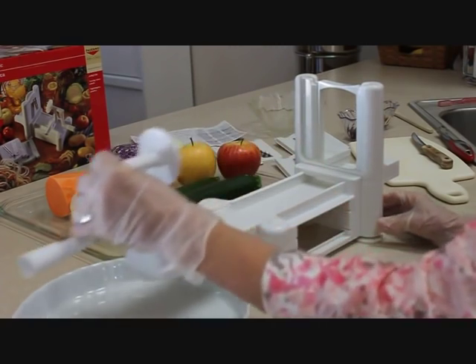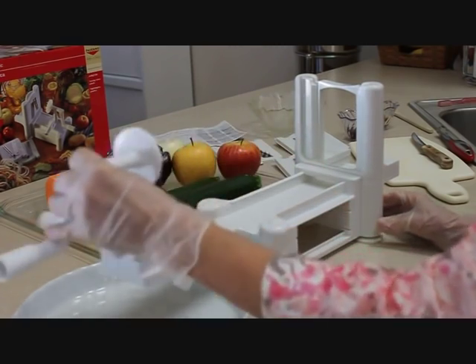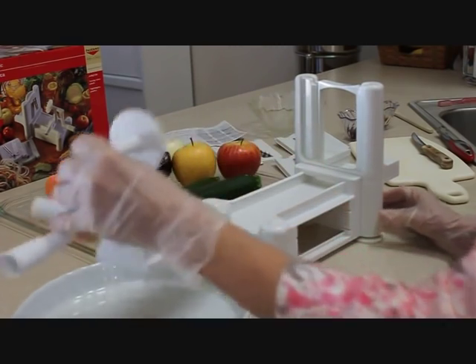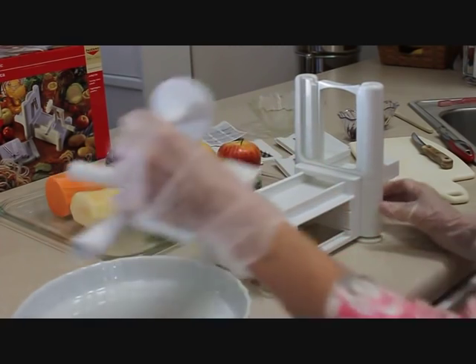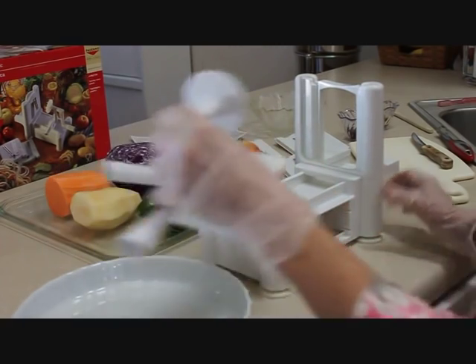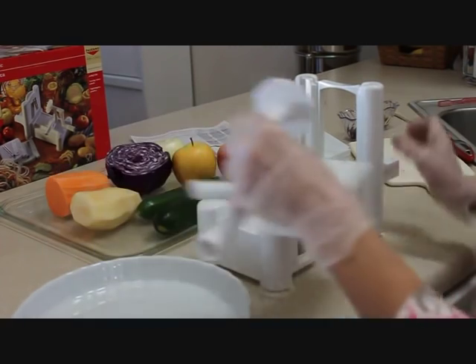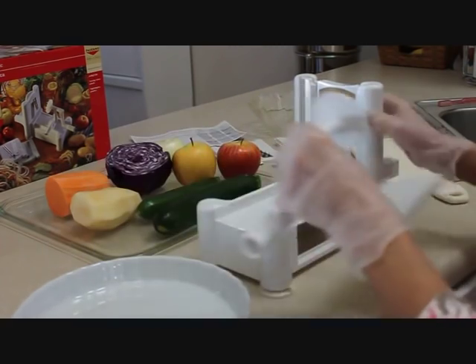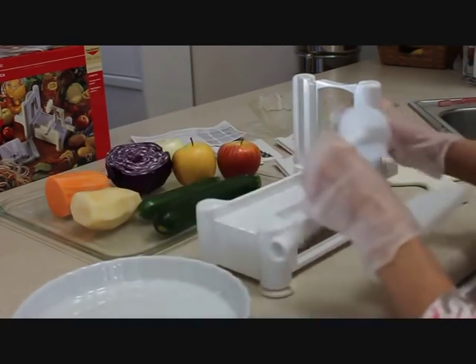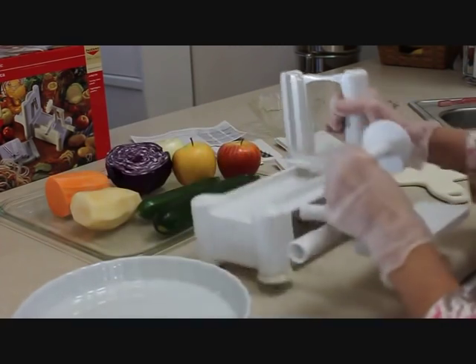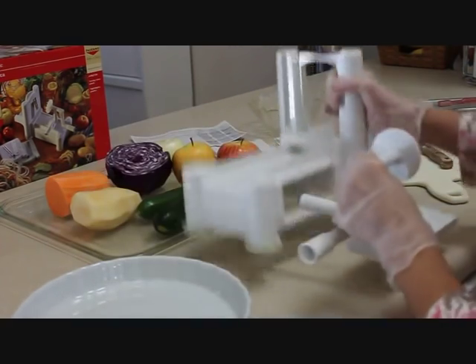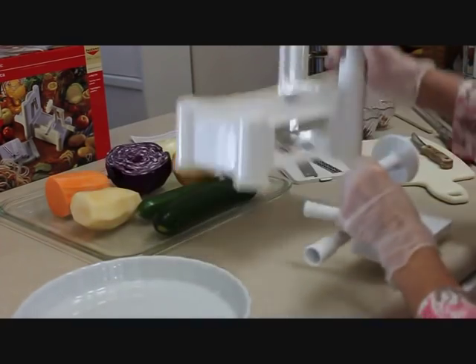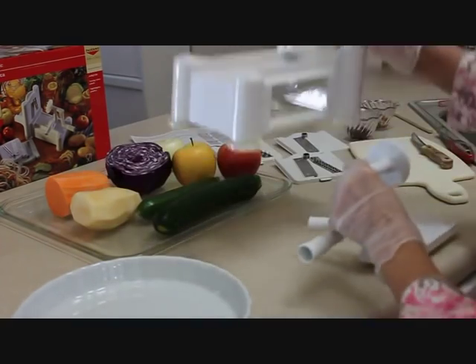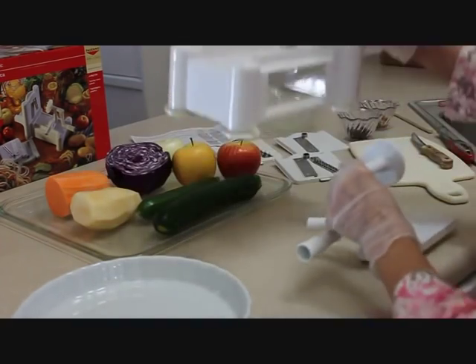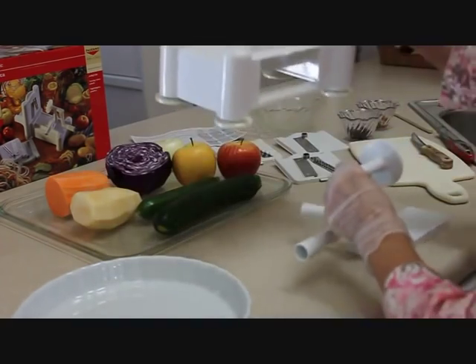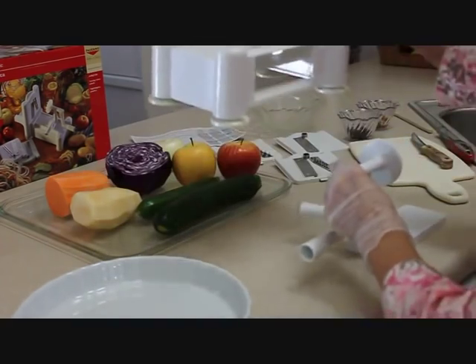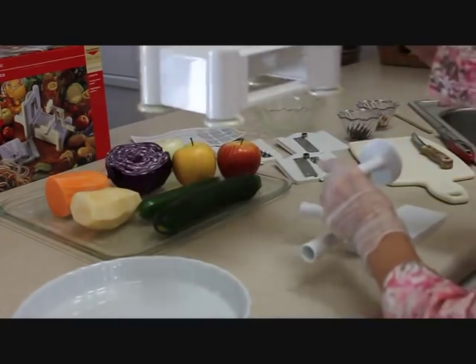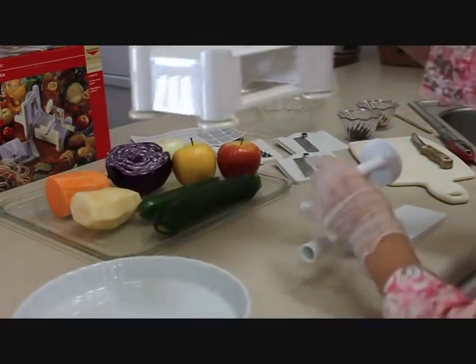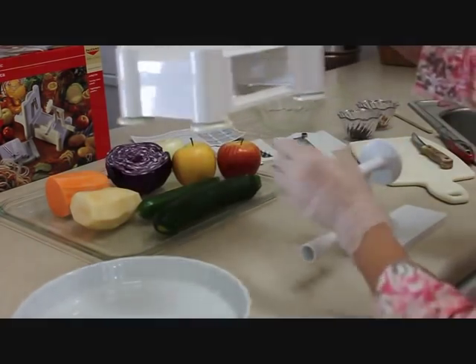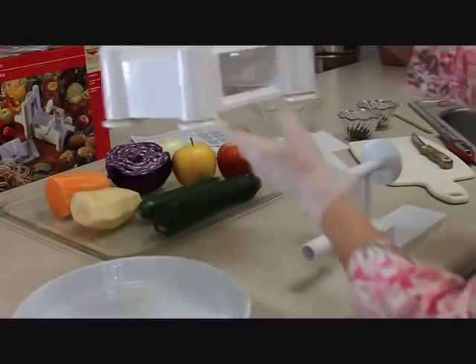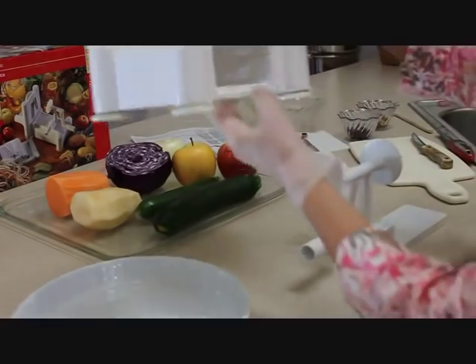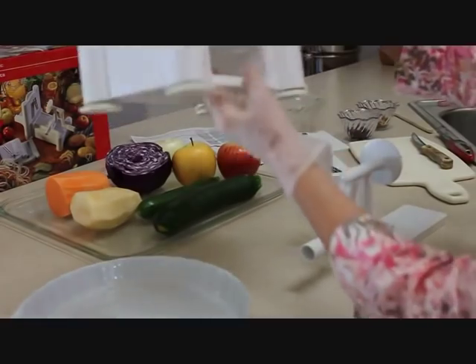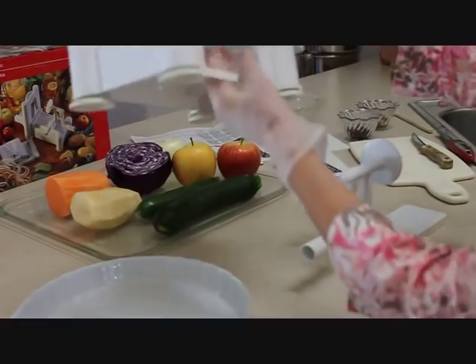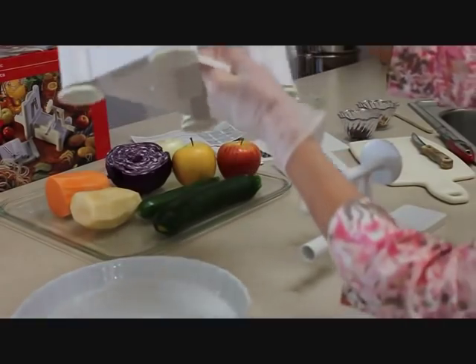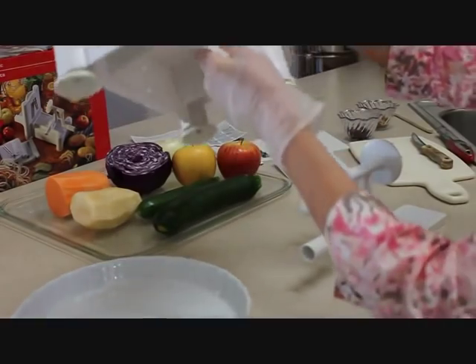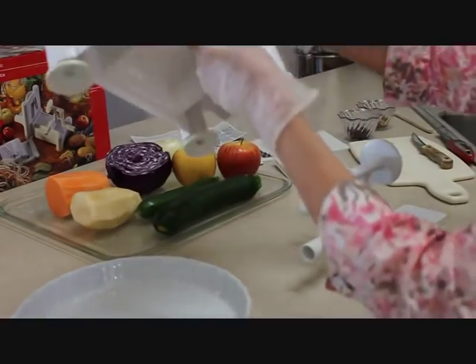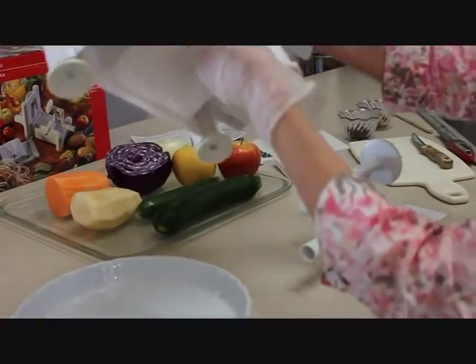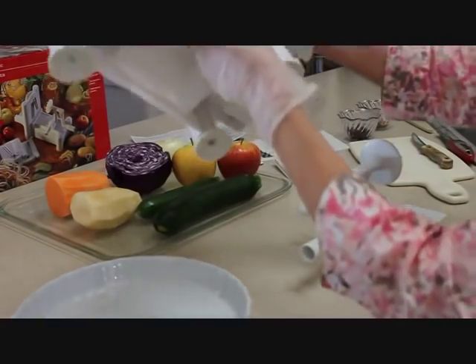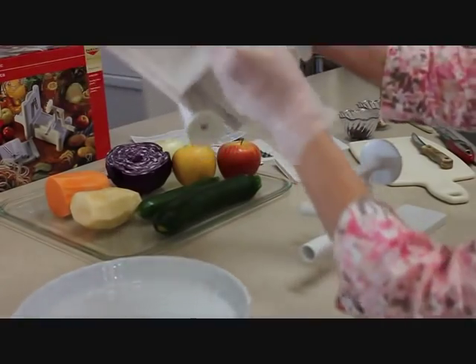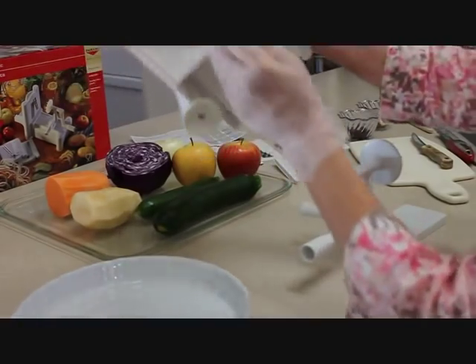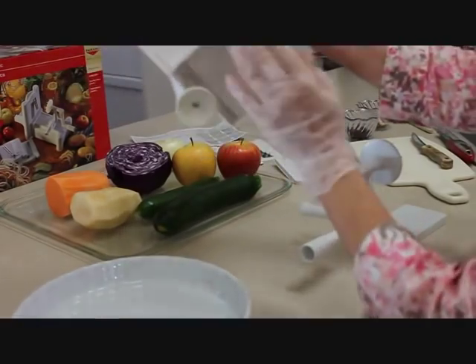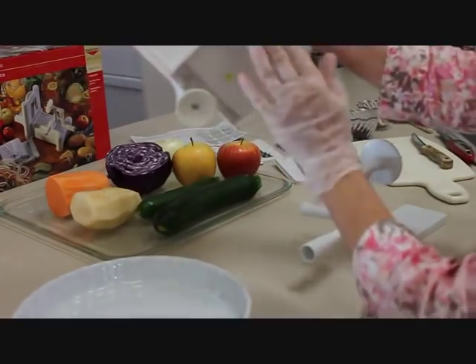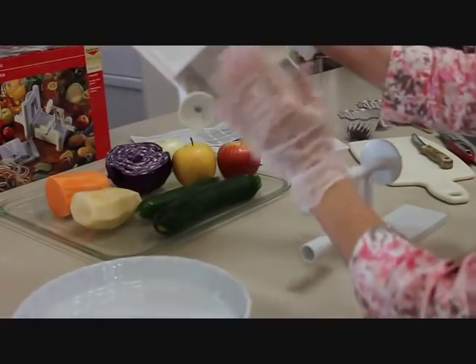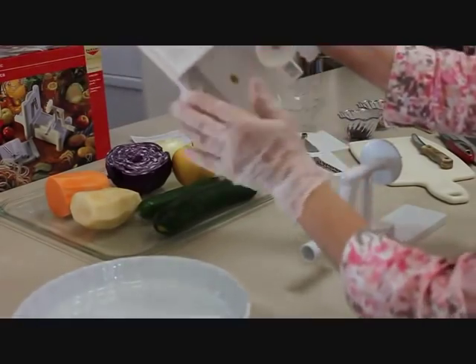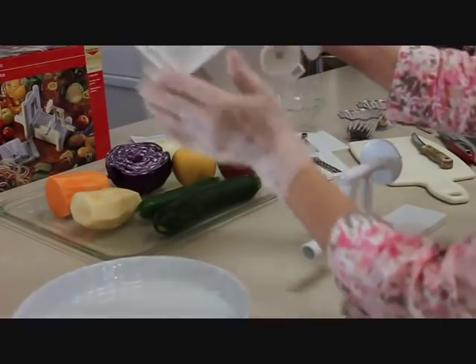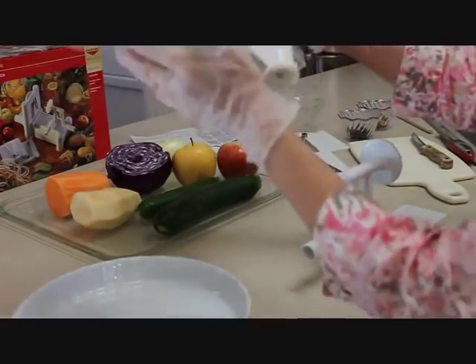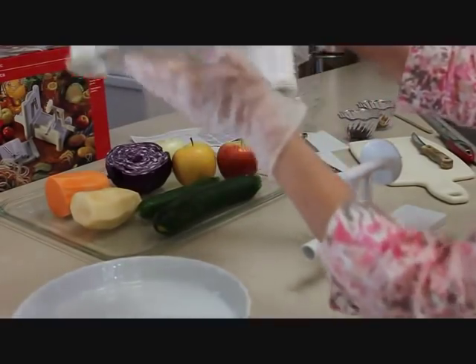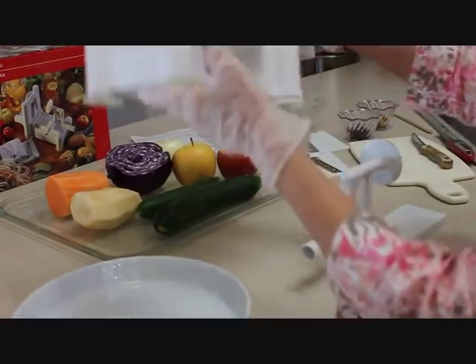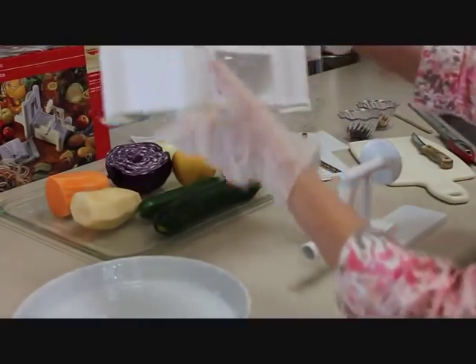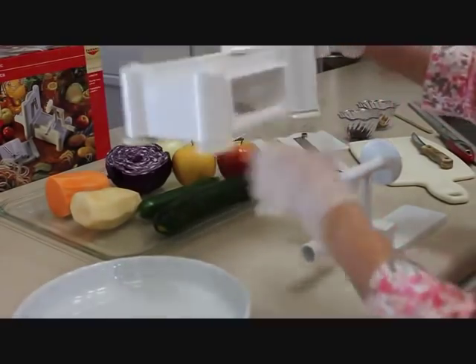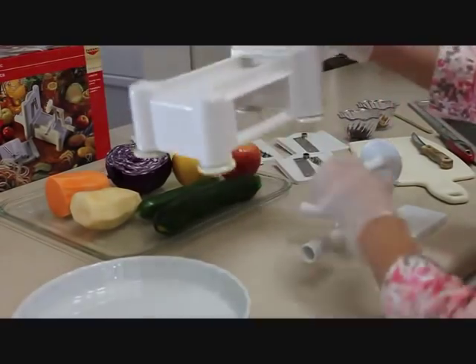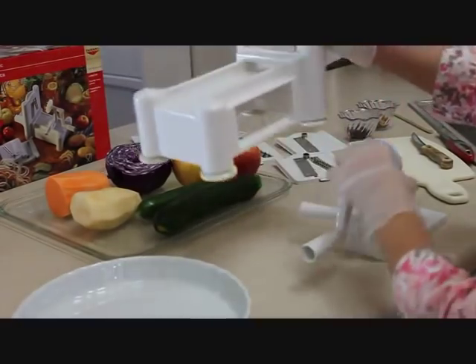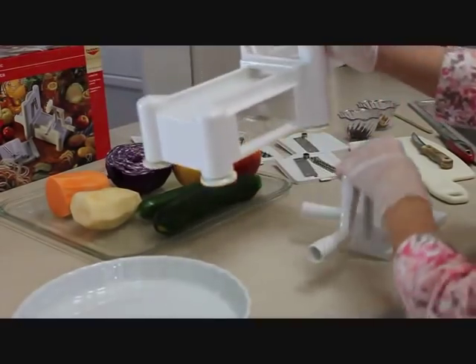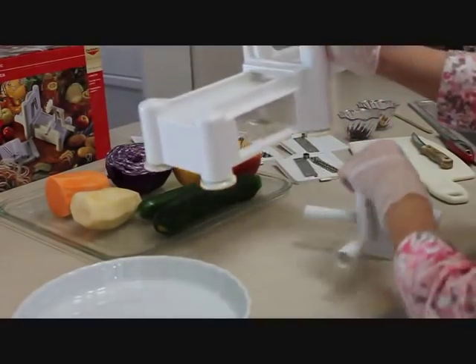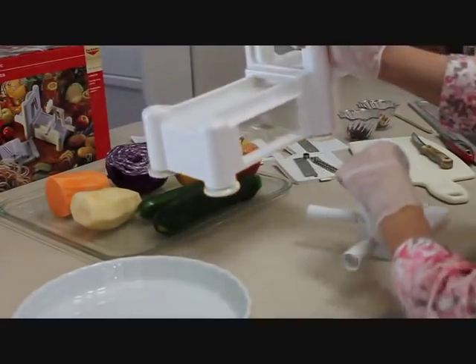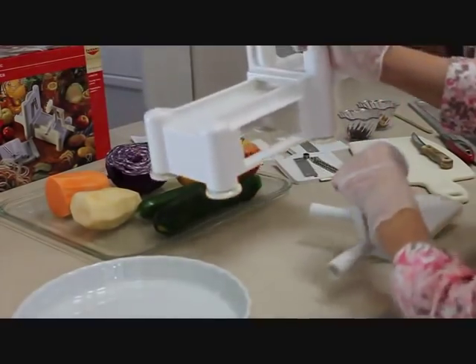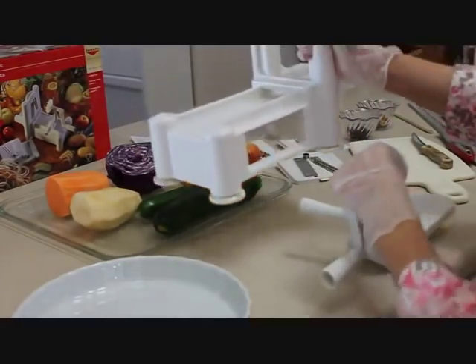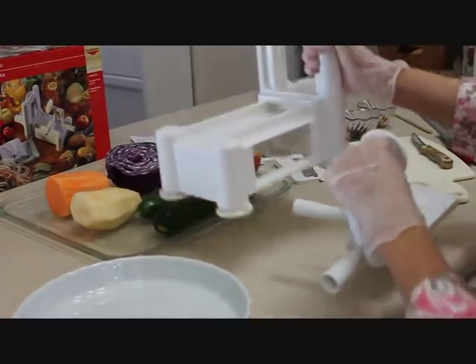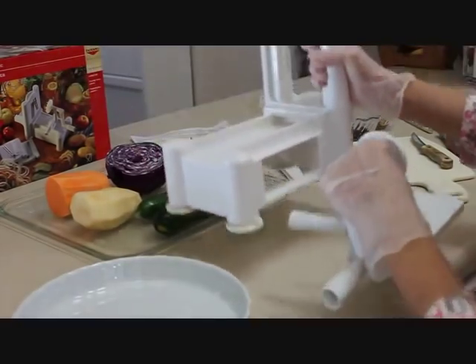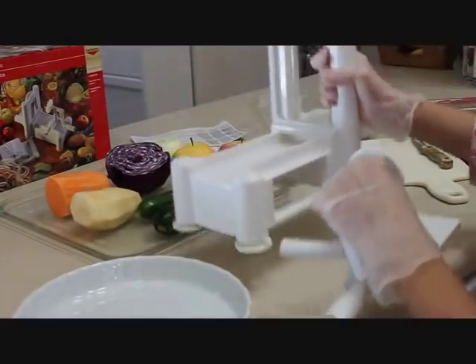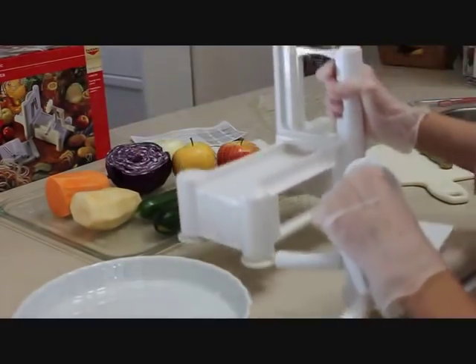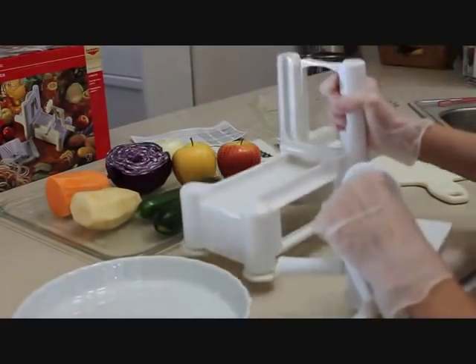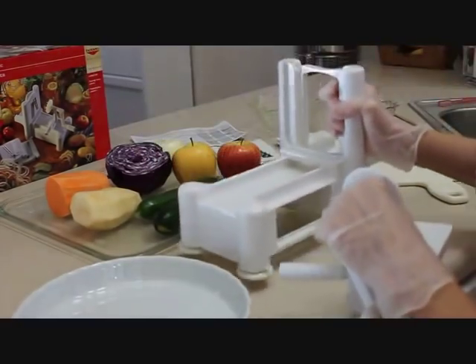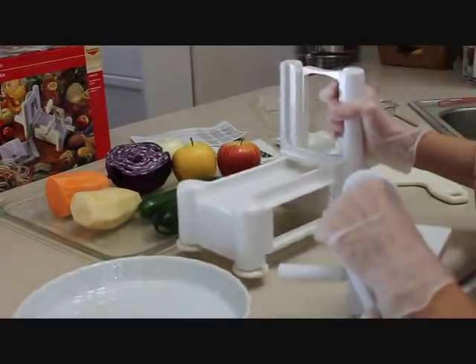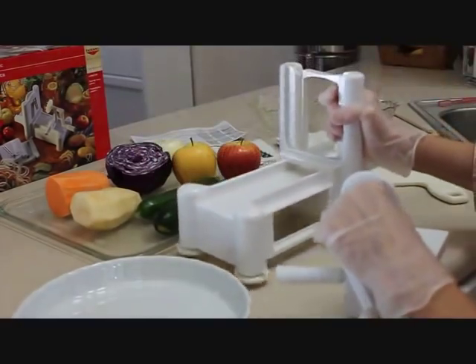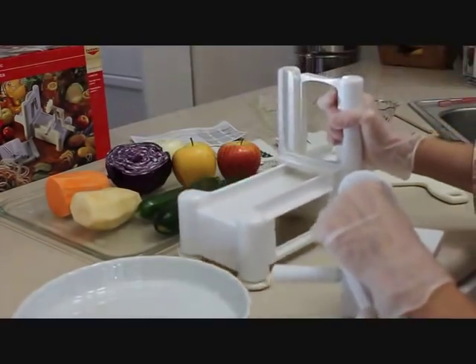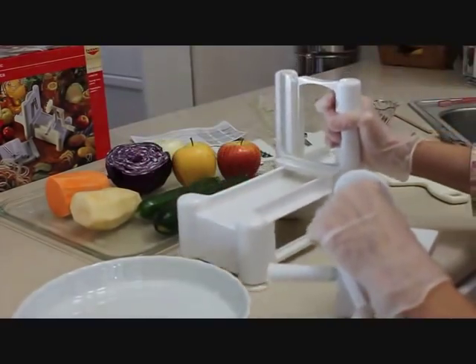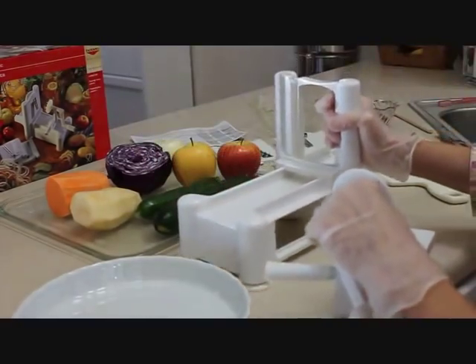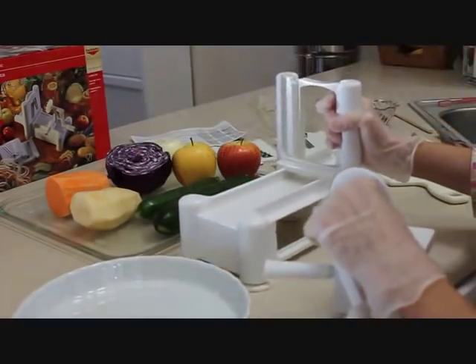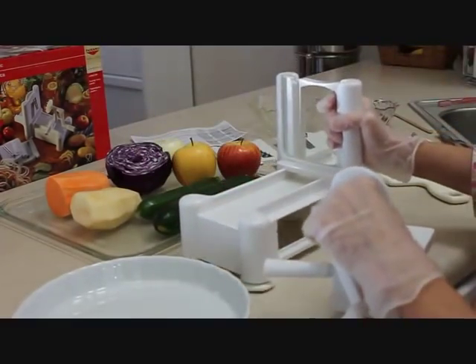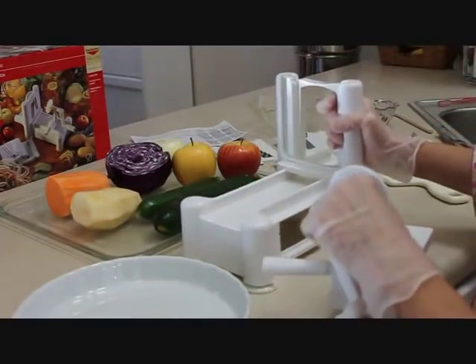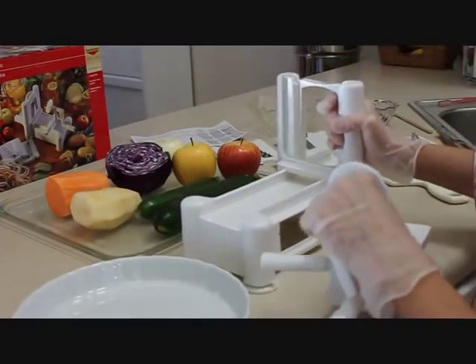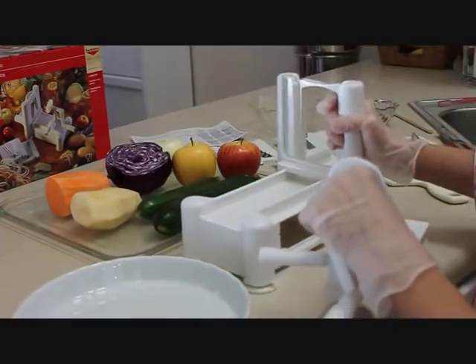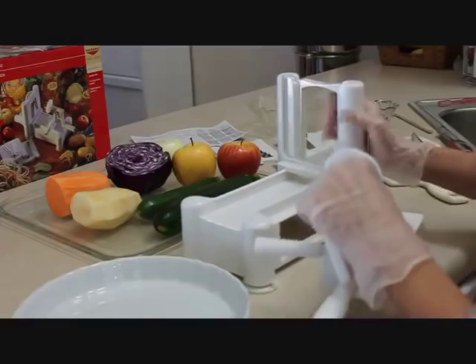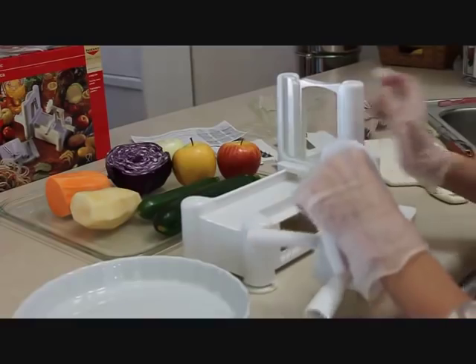This is the base. As you can see, it has four suction cups on the bottom which will really hold it tightly to the counter.